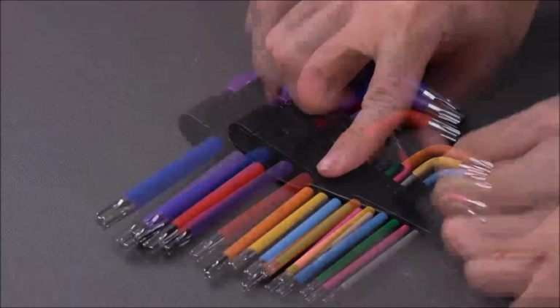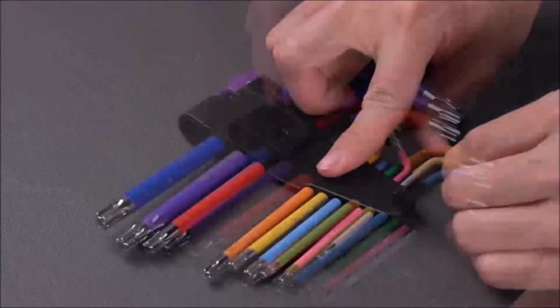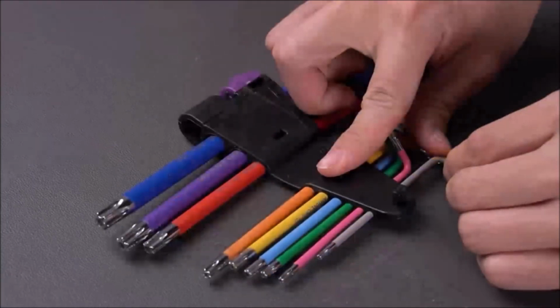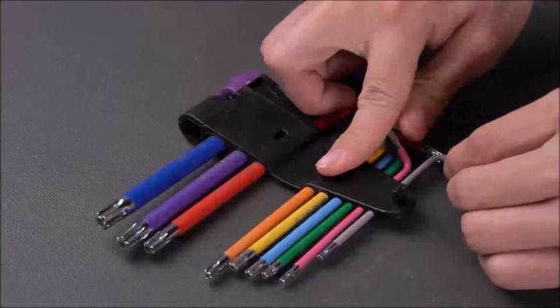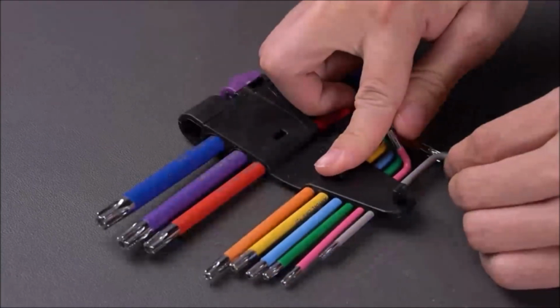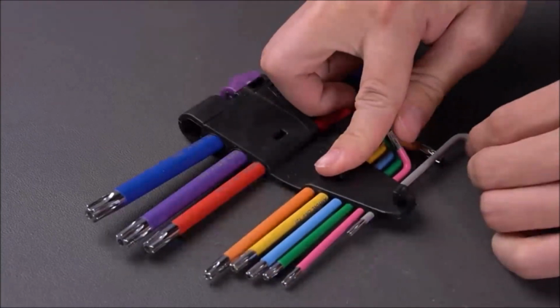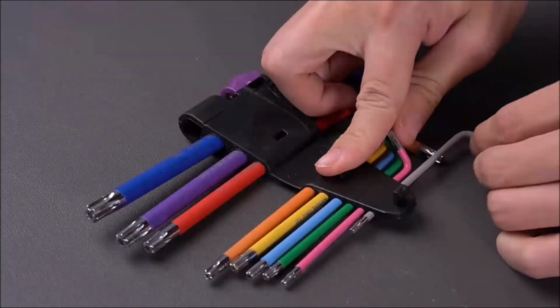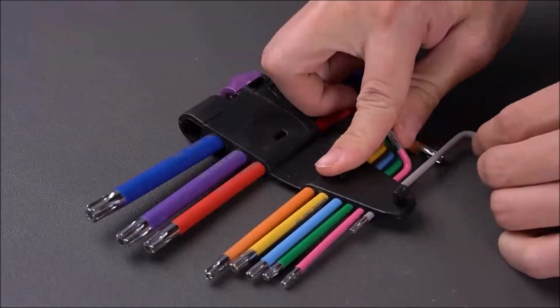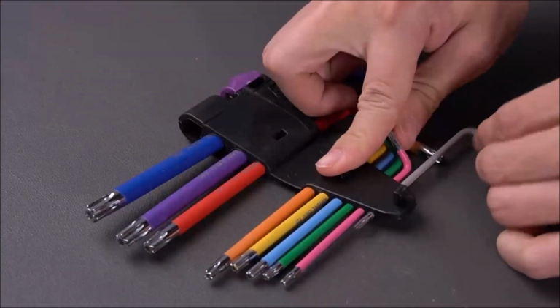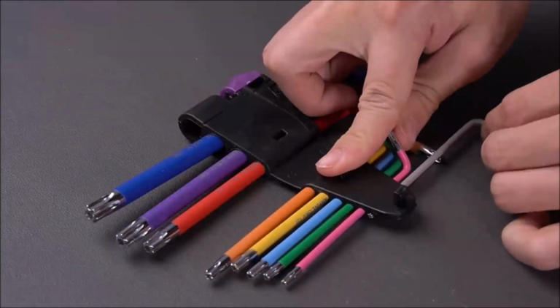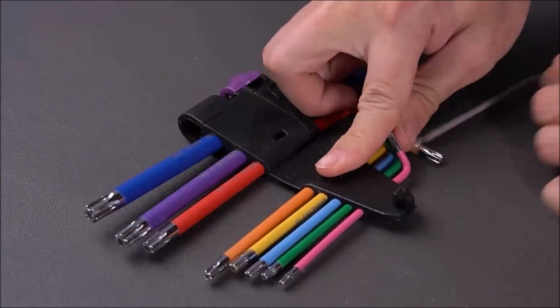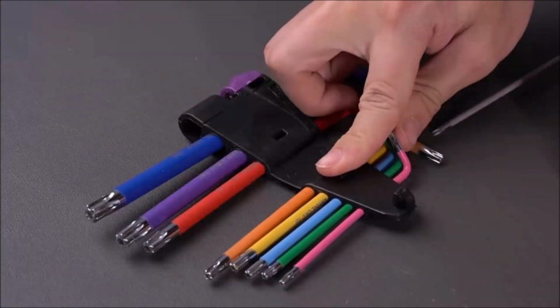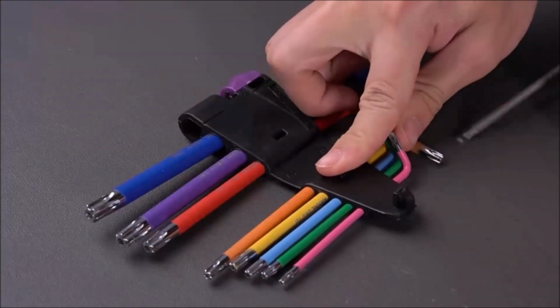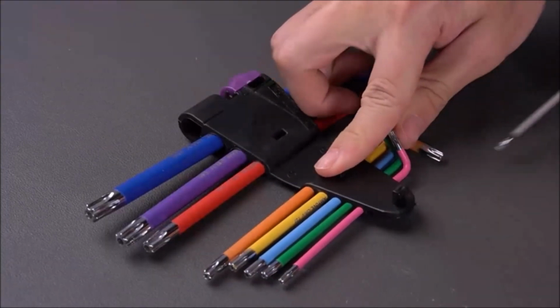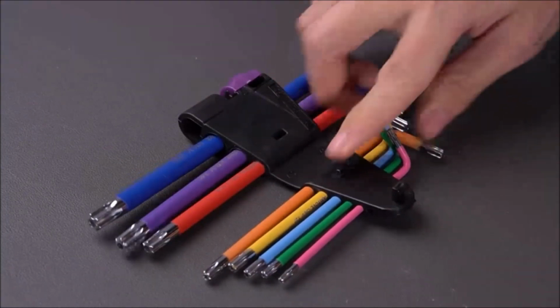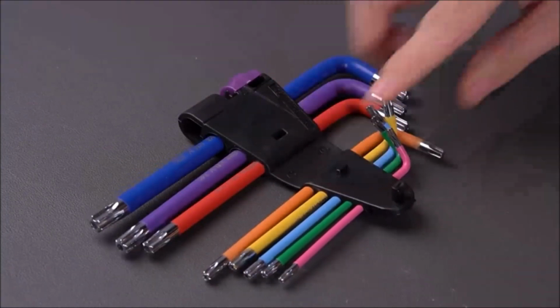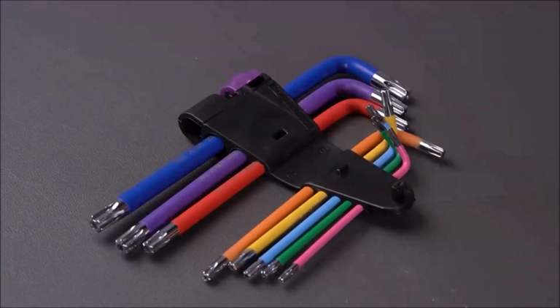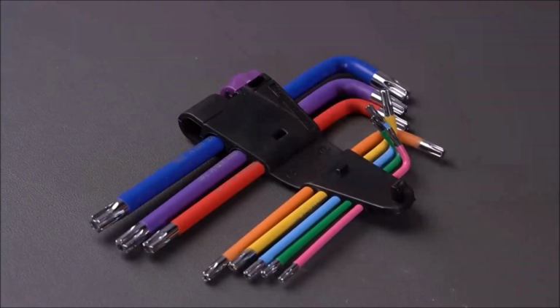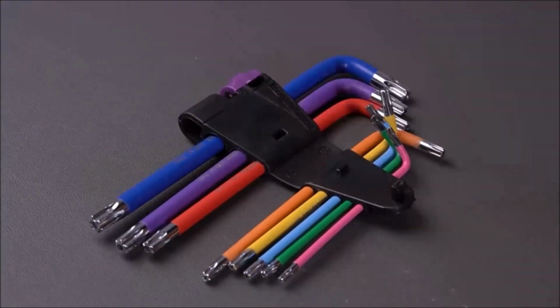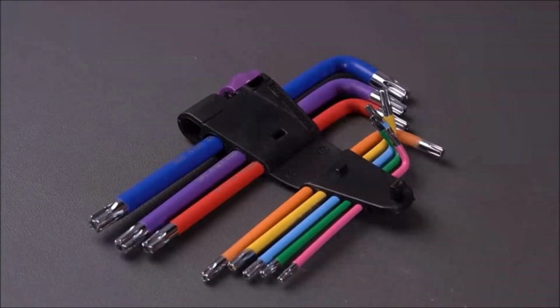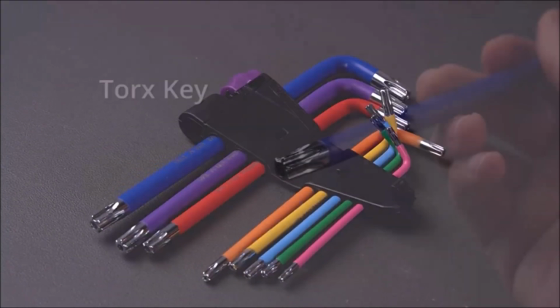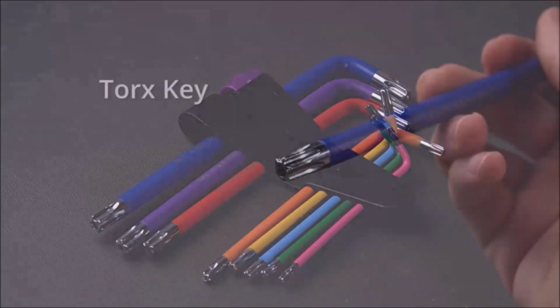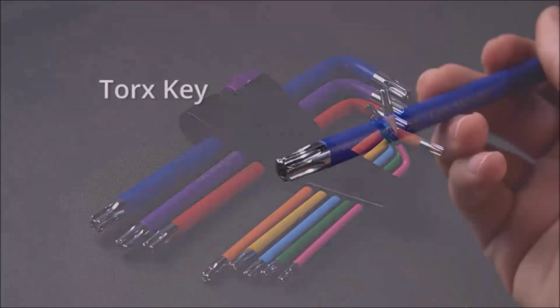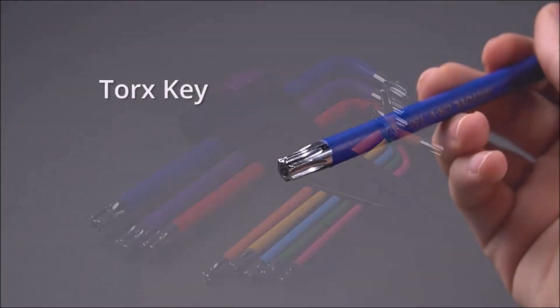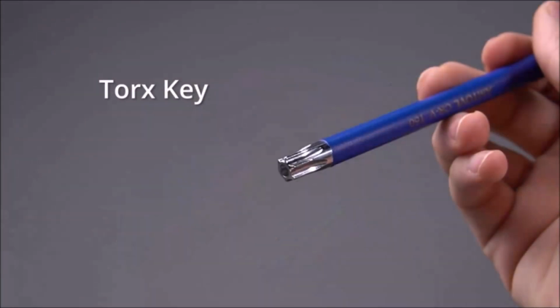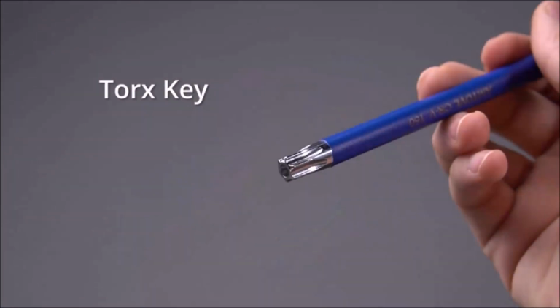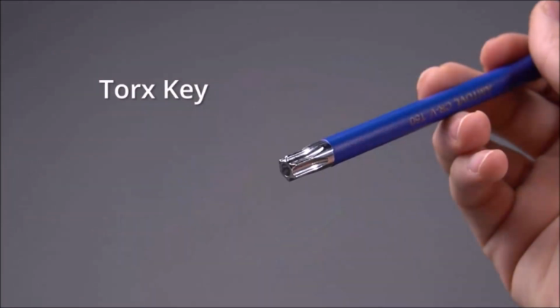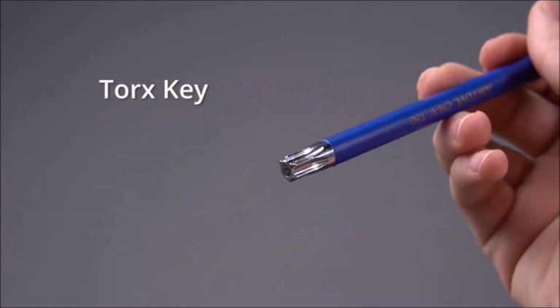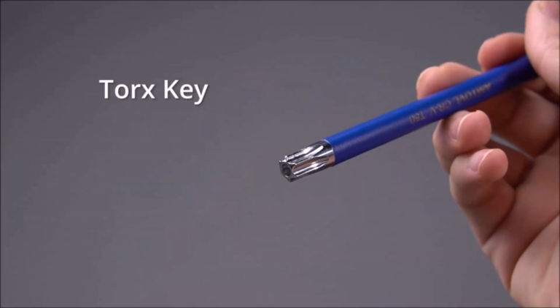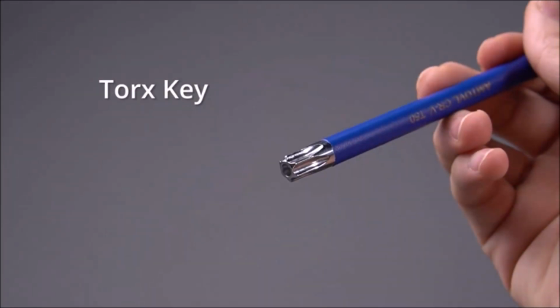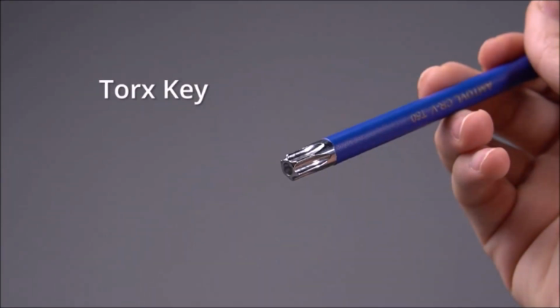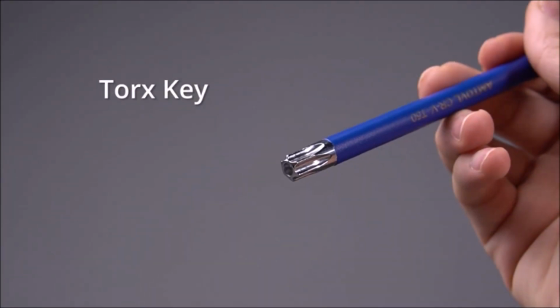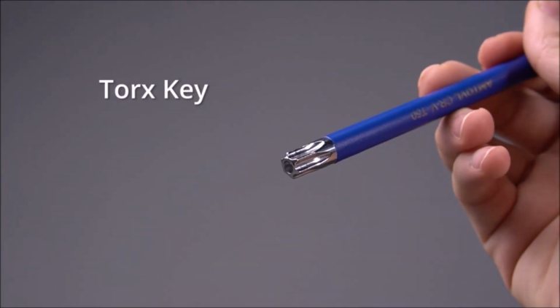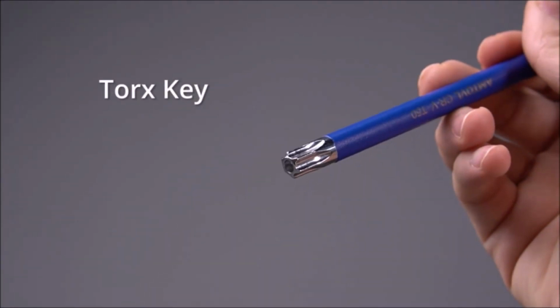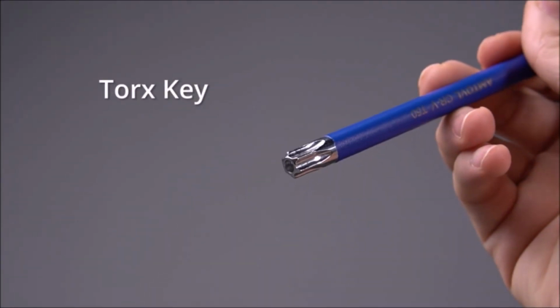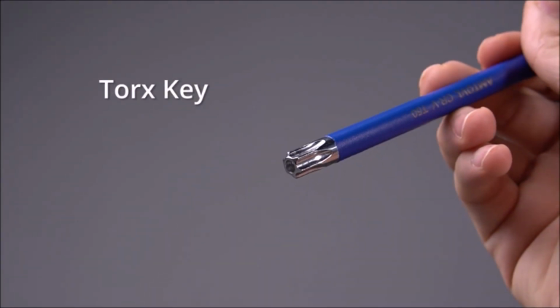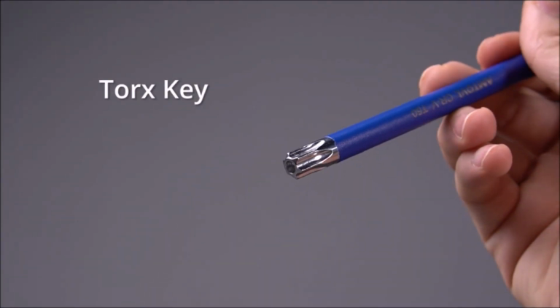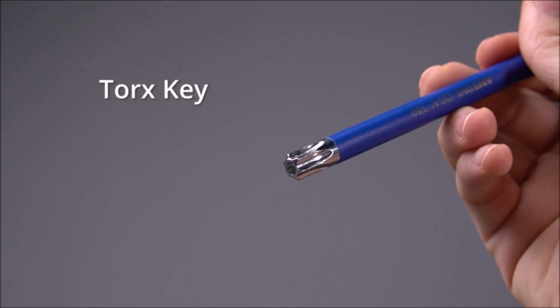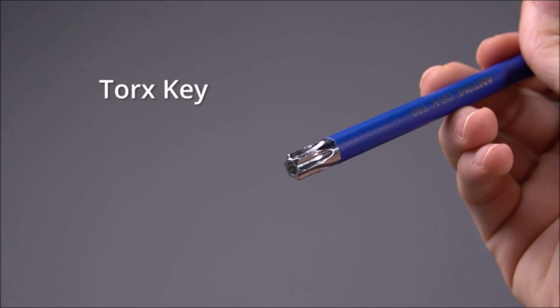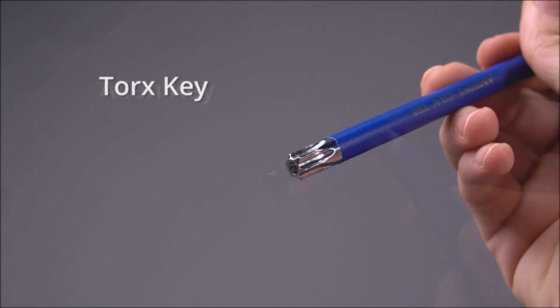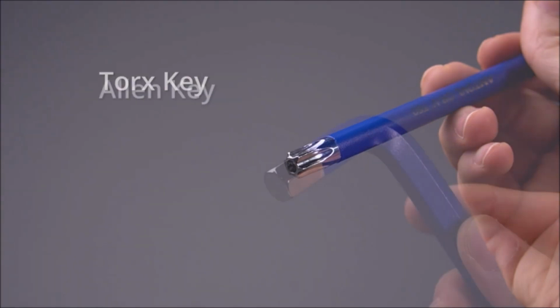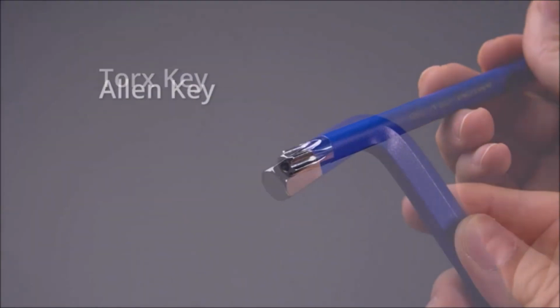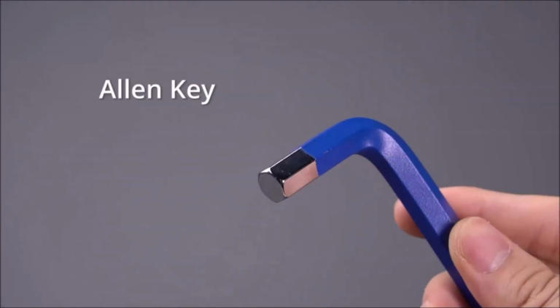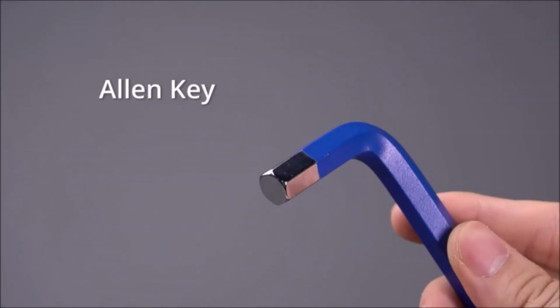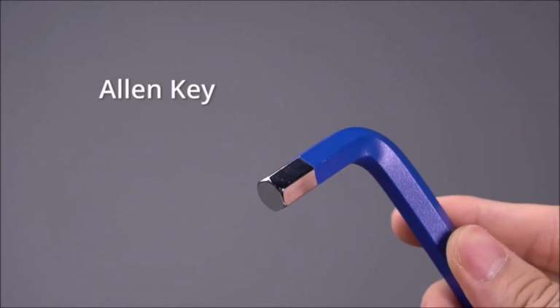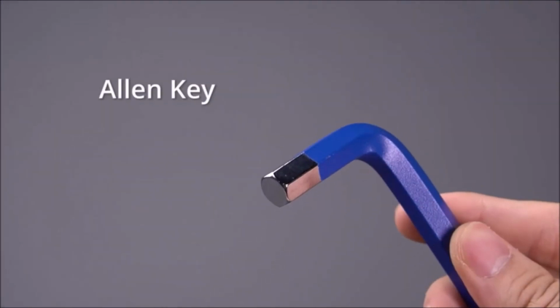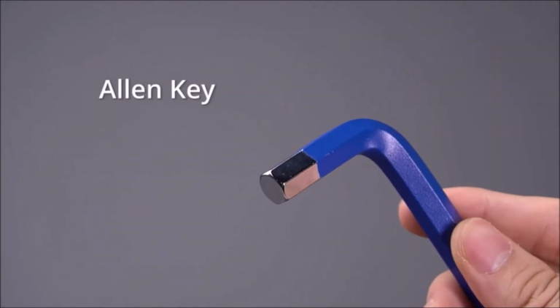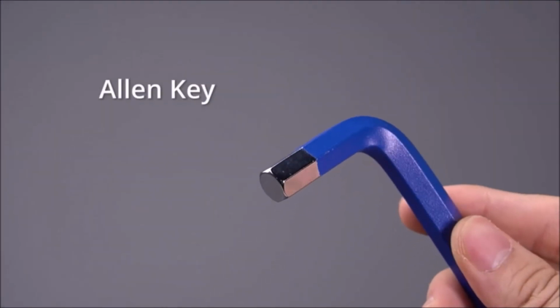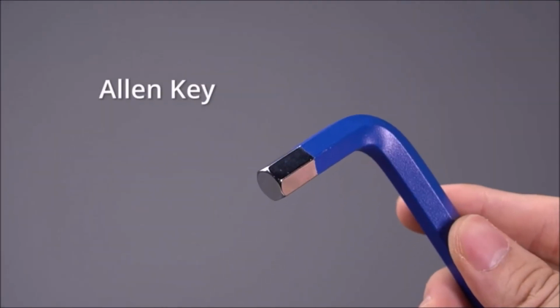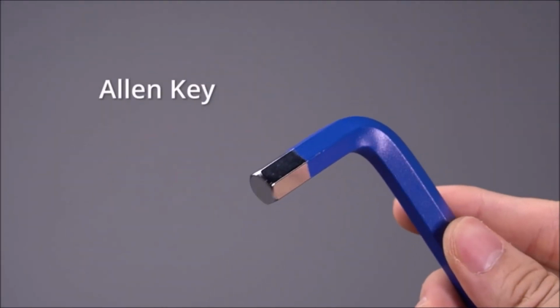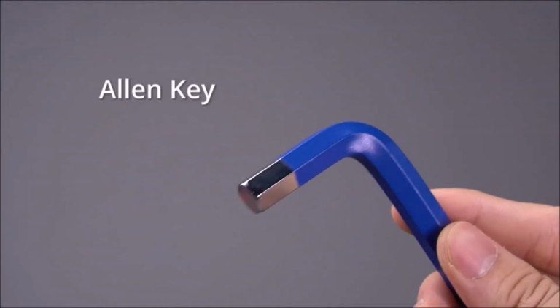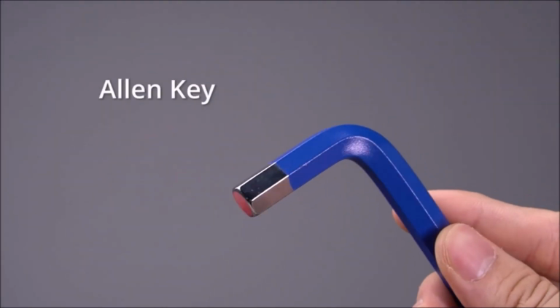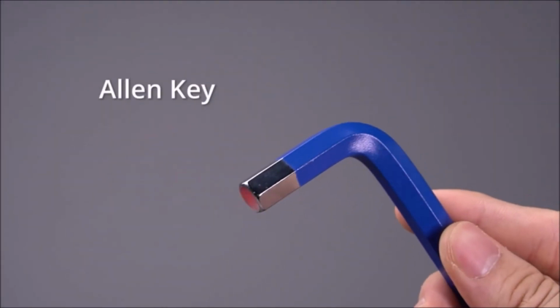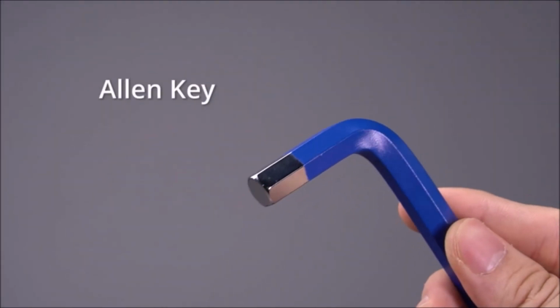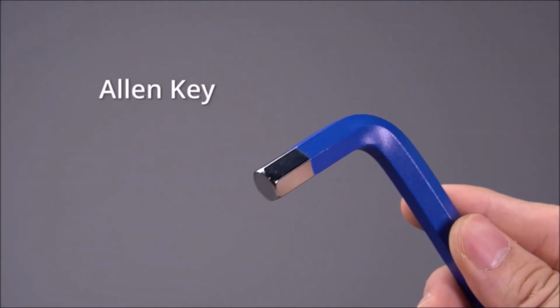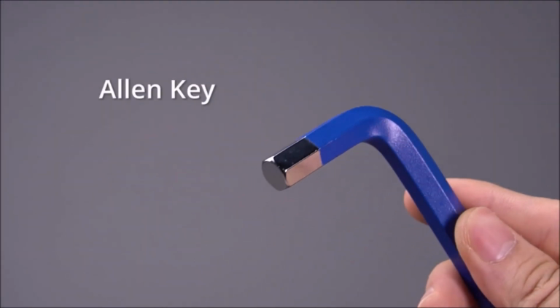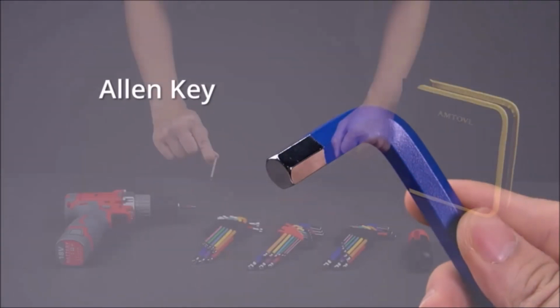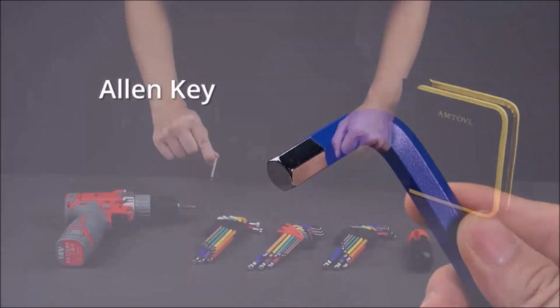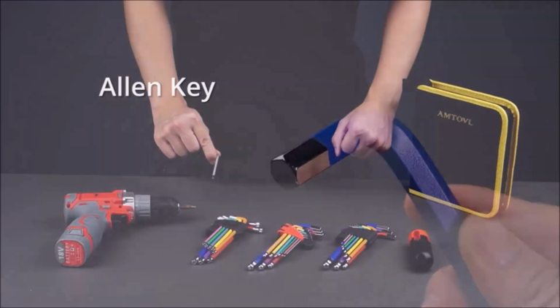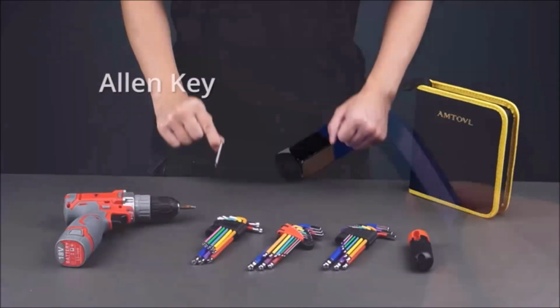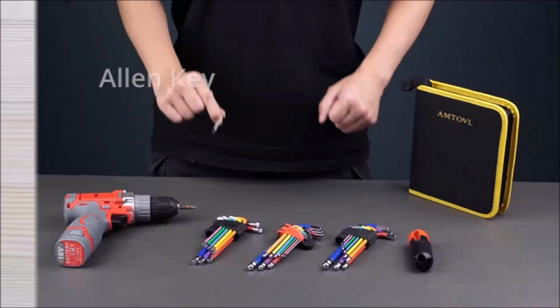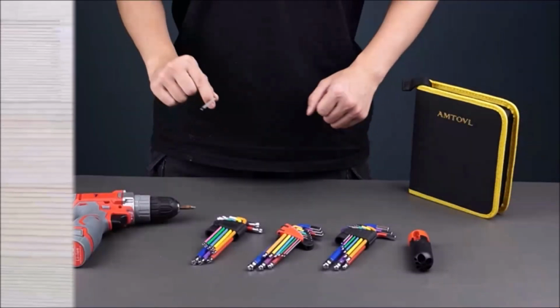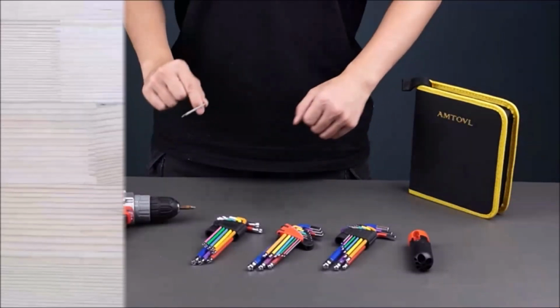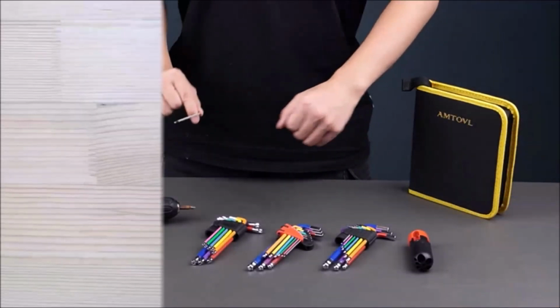Whether you're working on your bicycle or tackling household repairs, the Amtaville Hex Key Set provides the versatility and quality you need.